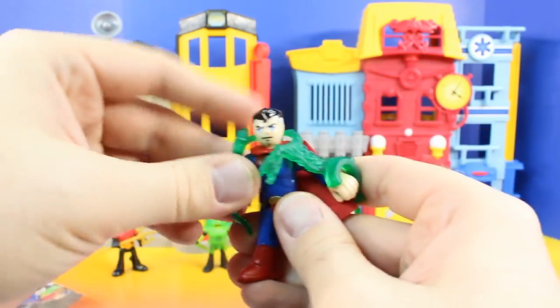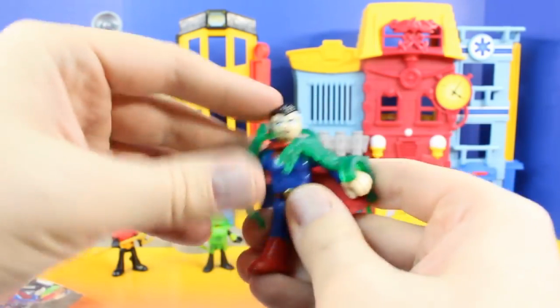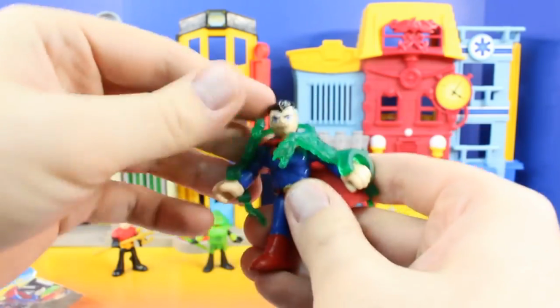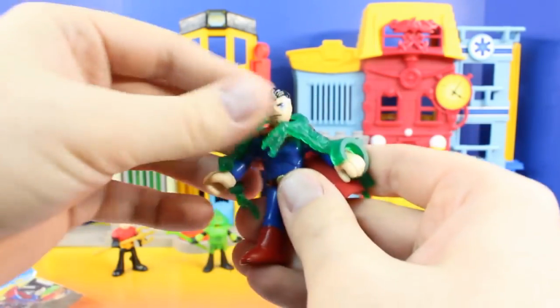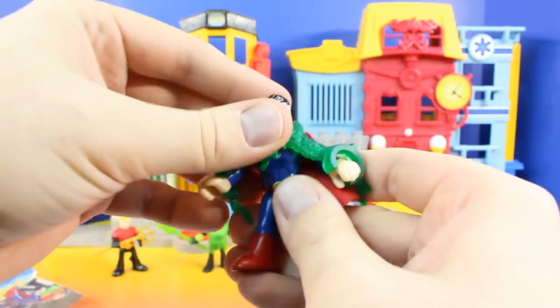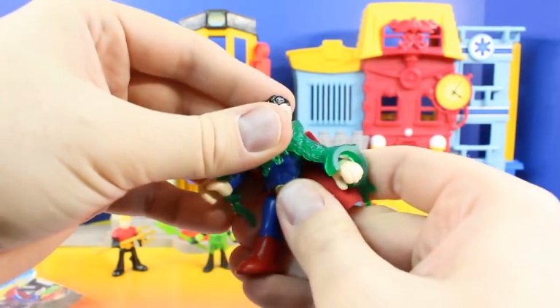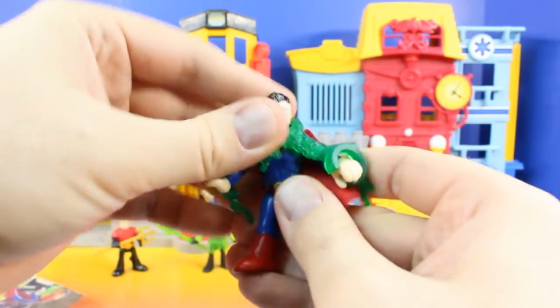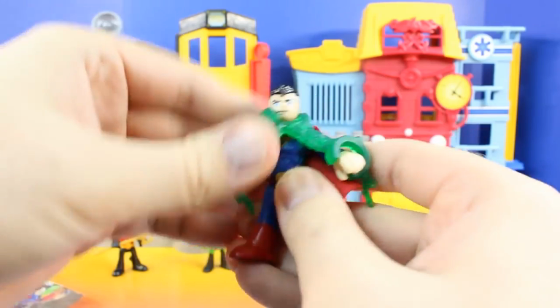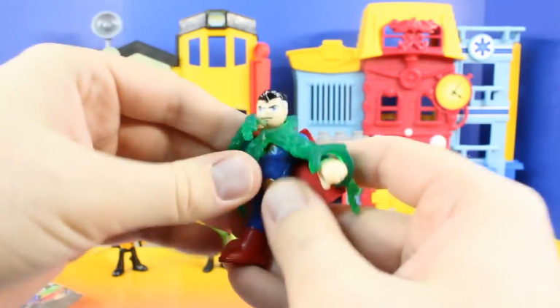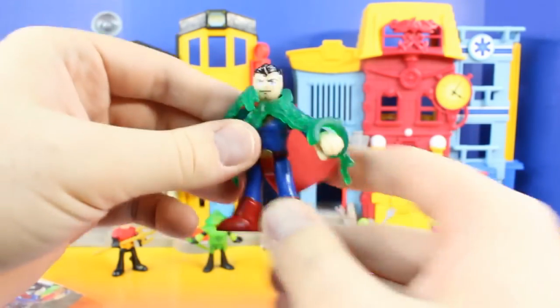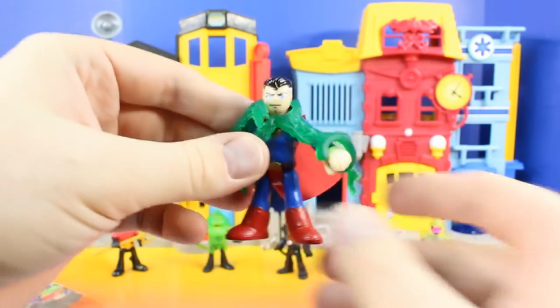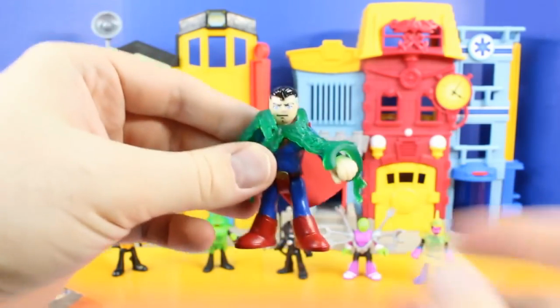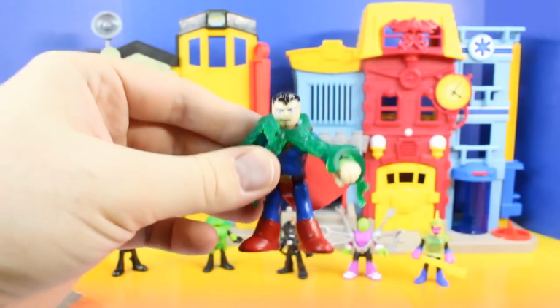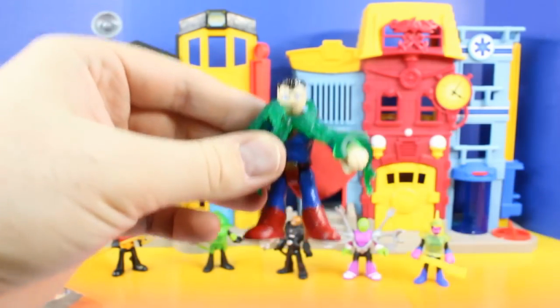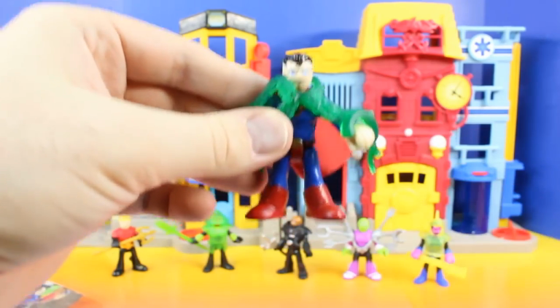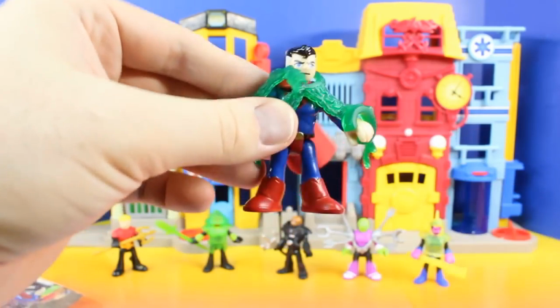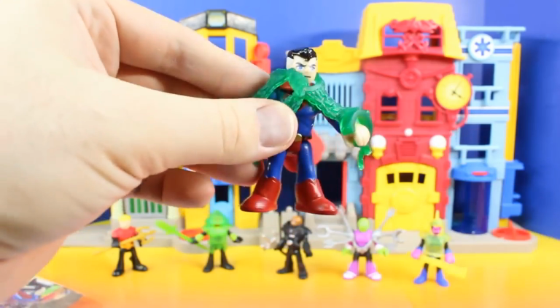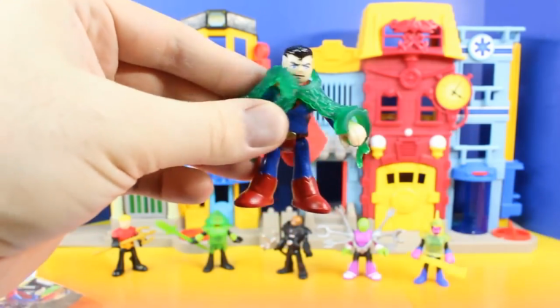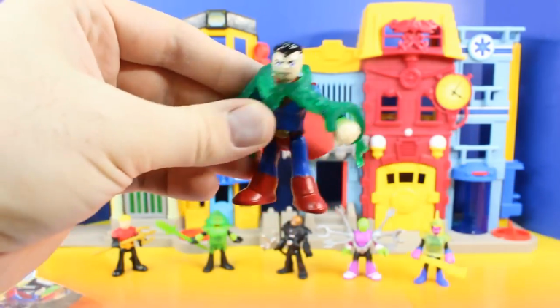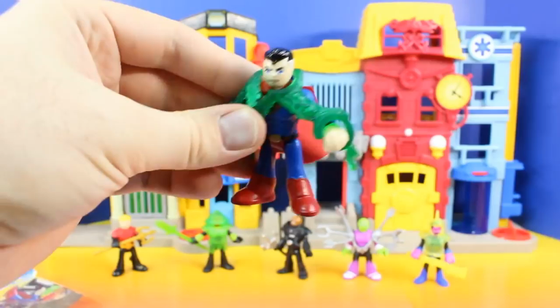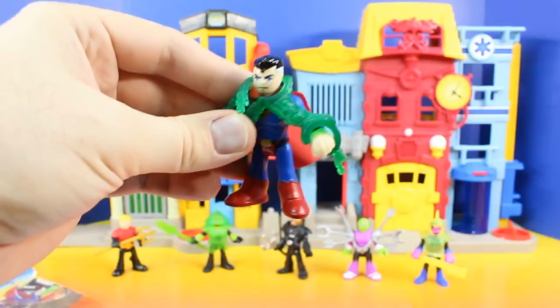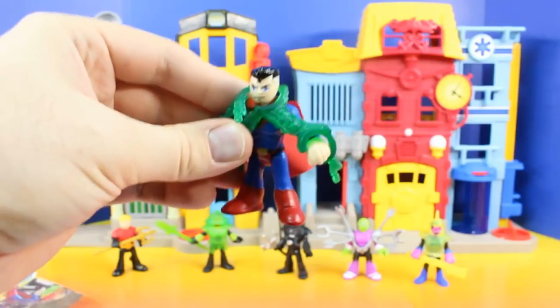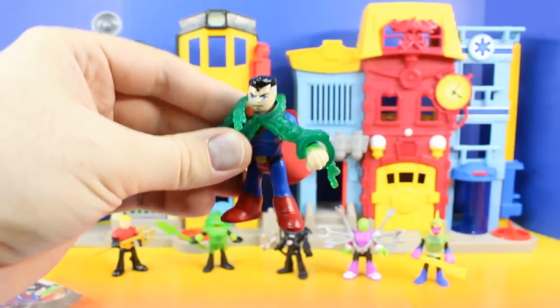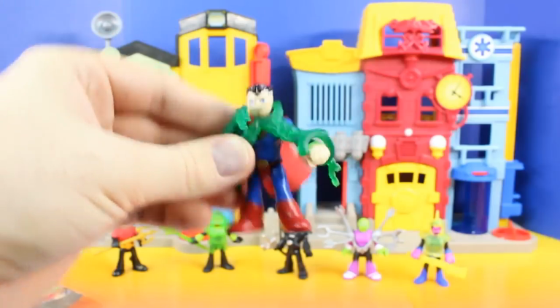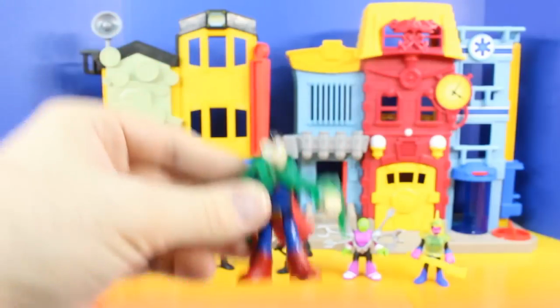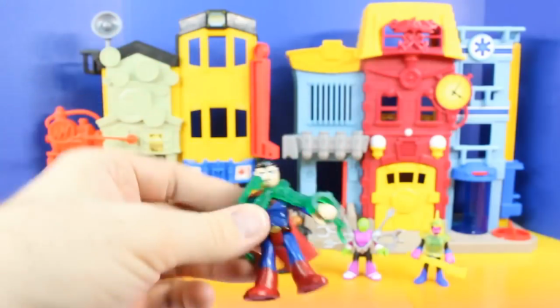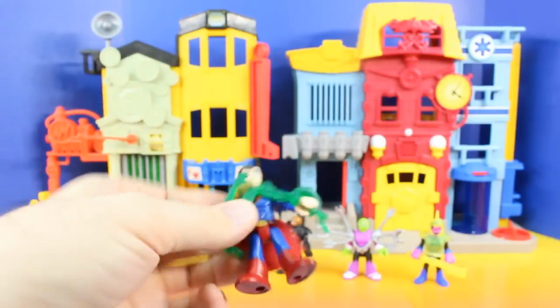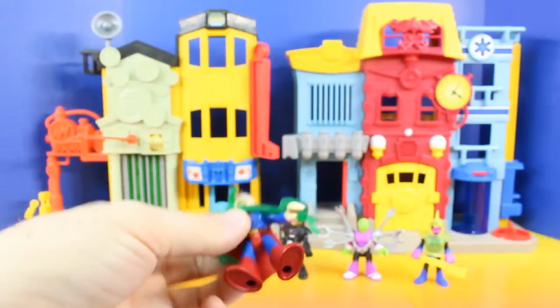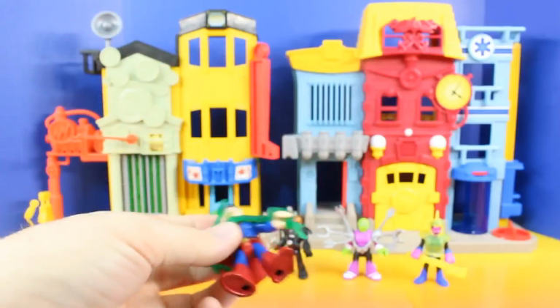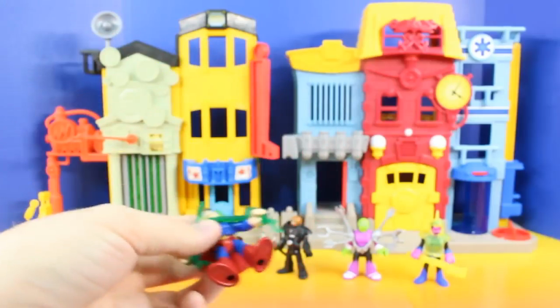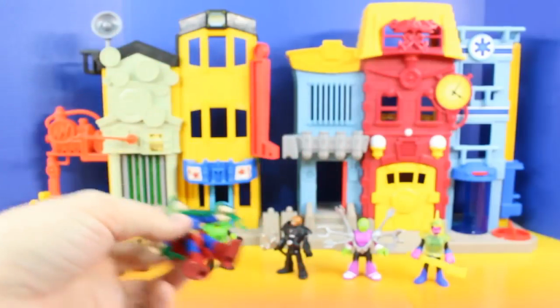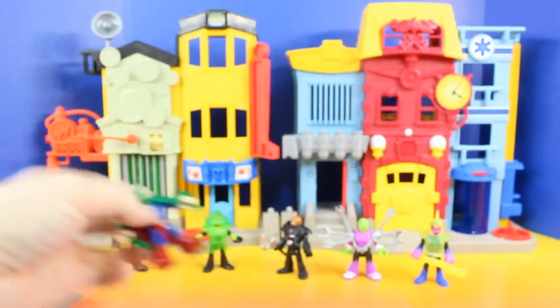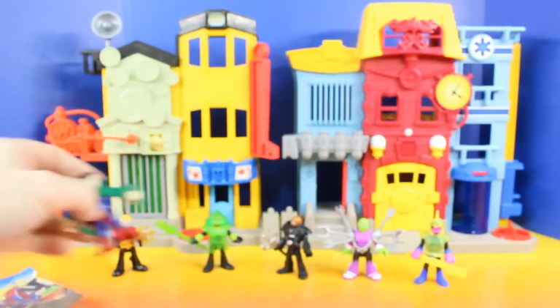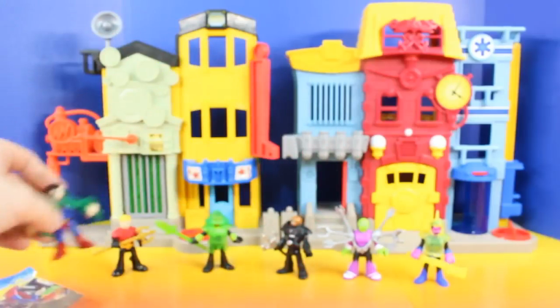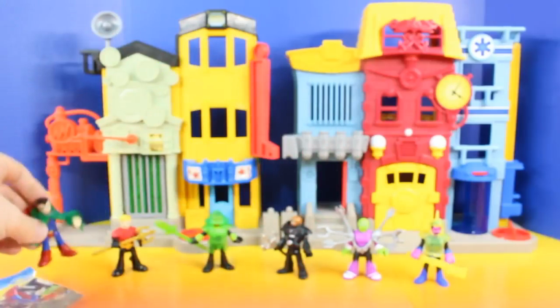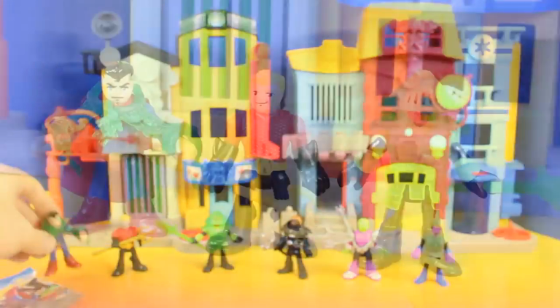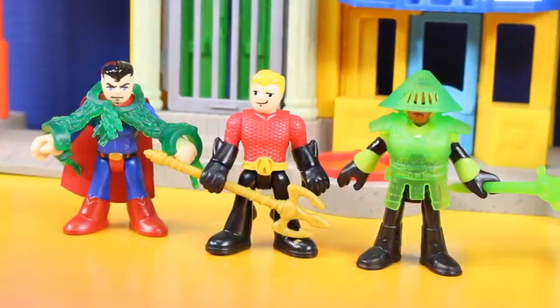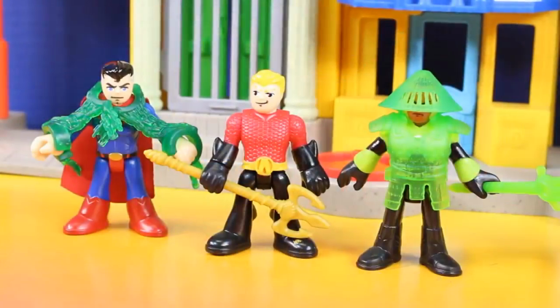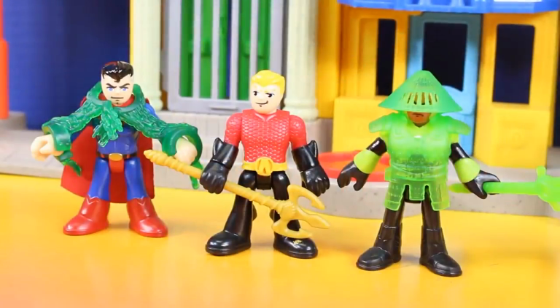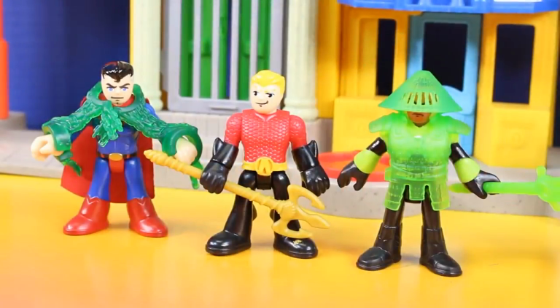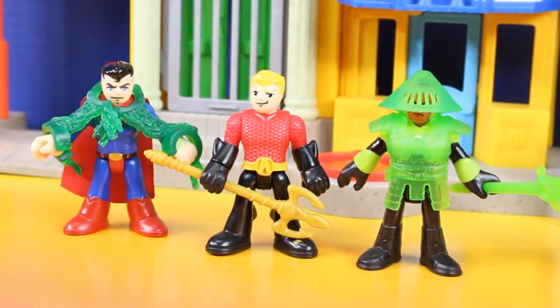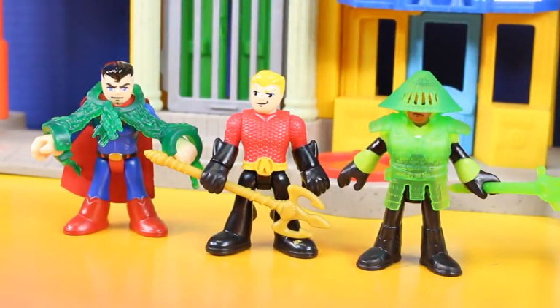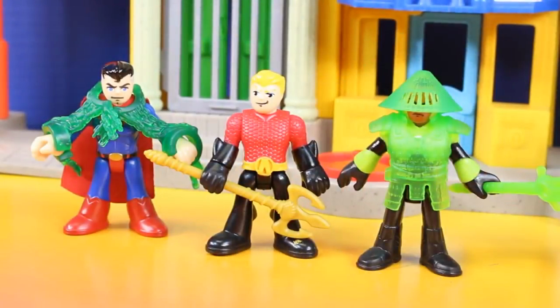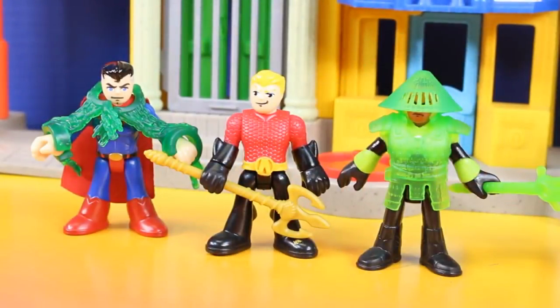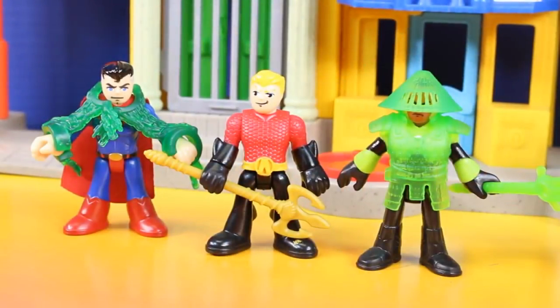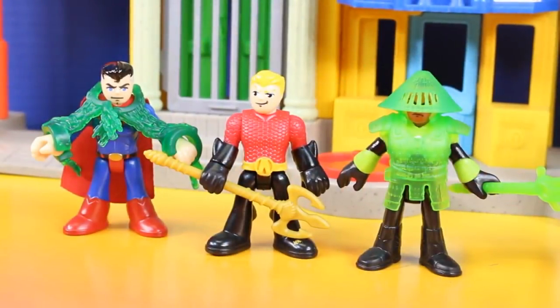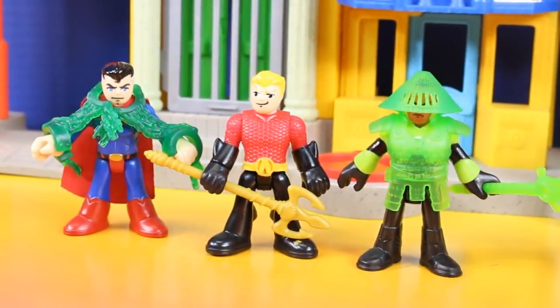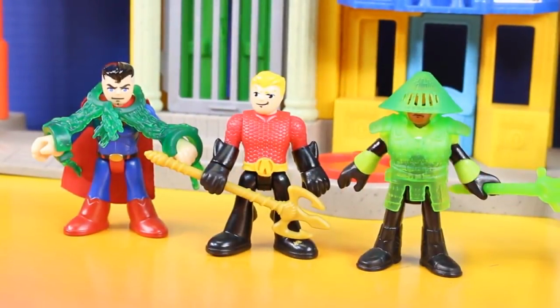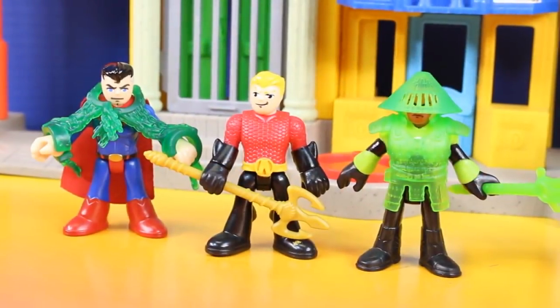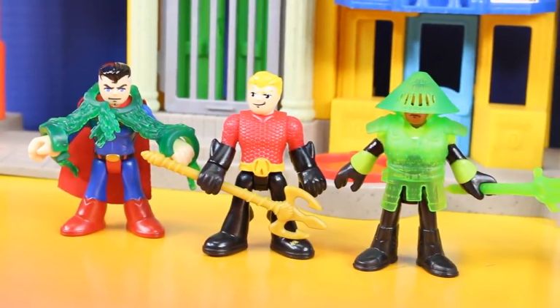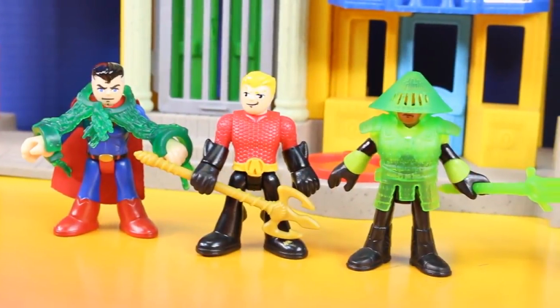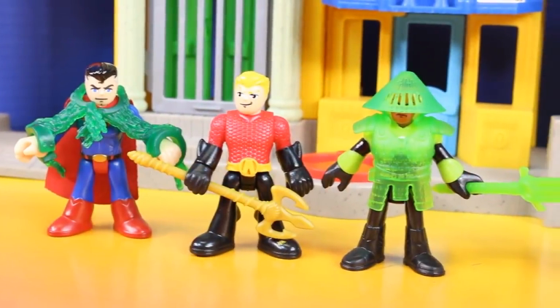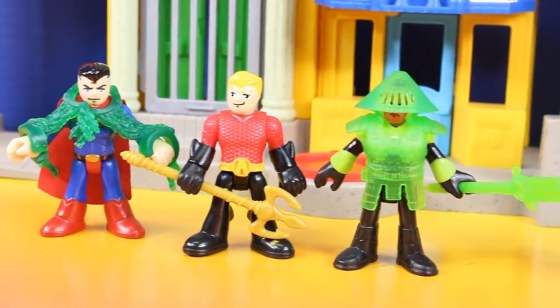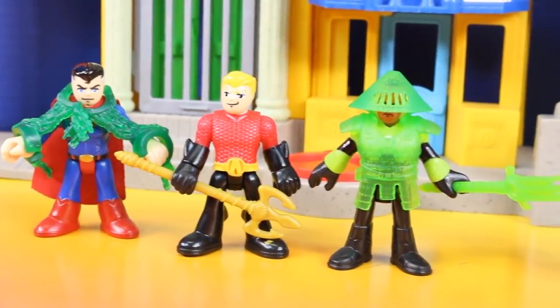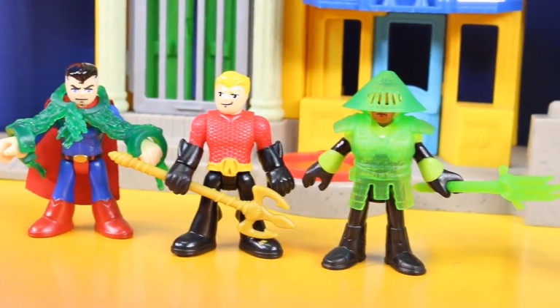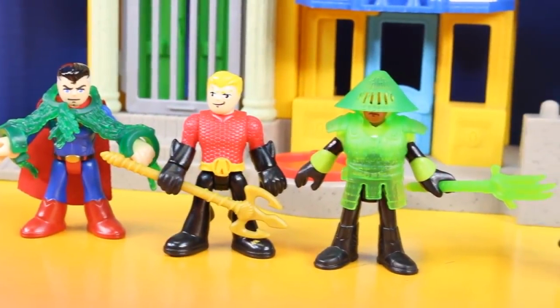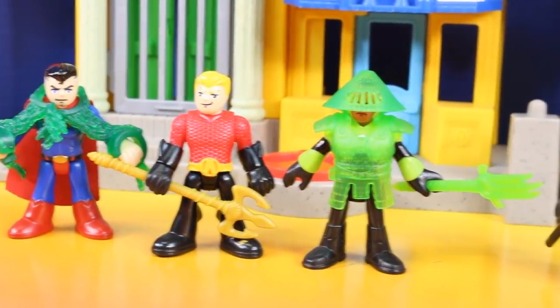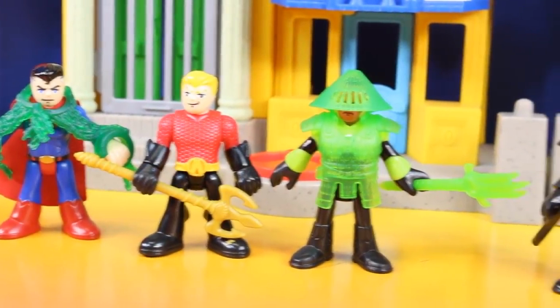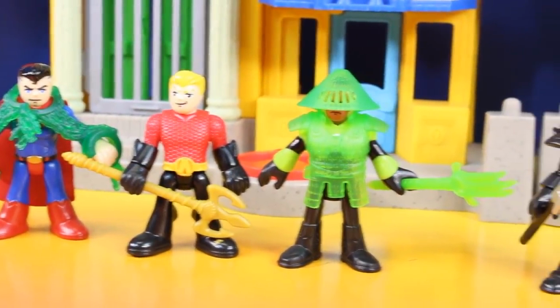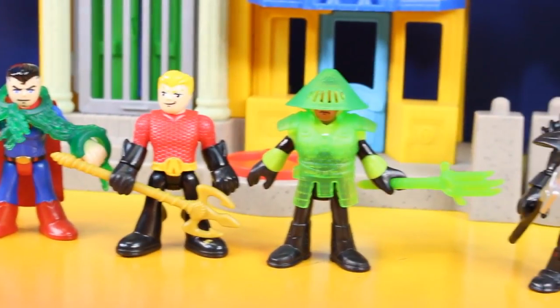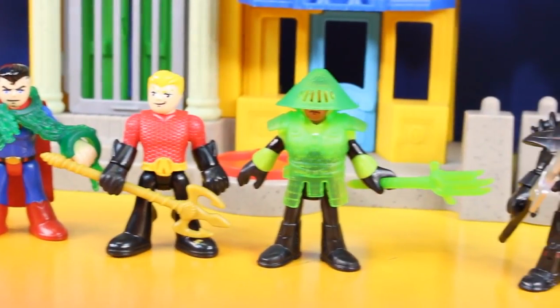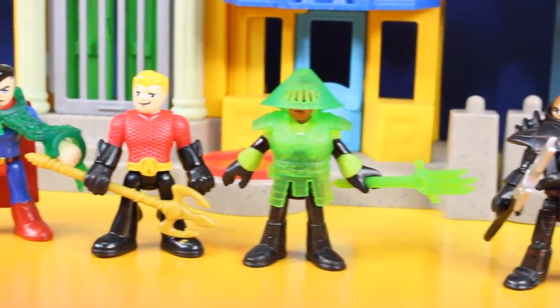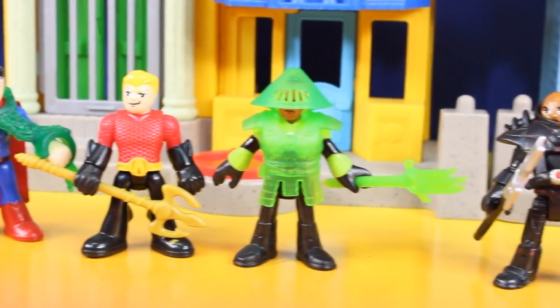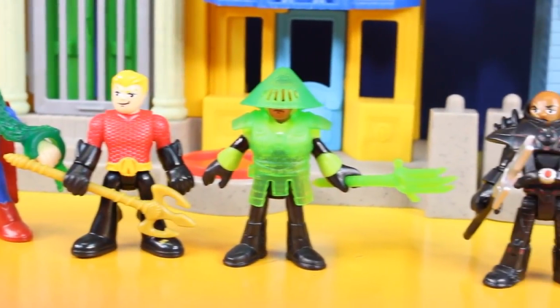That is awesome. So now we've opened up the entire set. Here's another look at the entire set. Let's go.